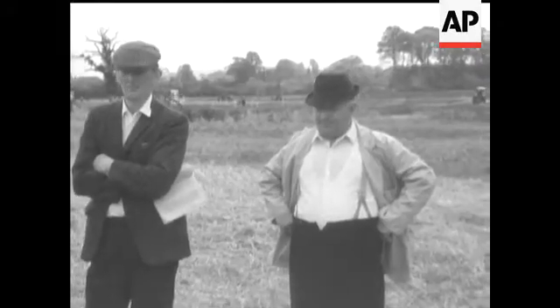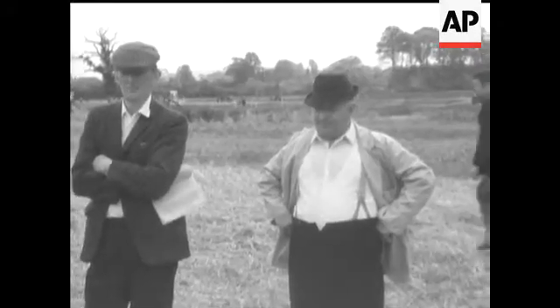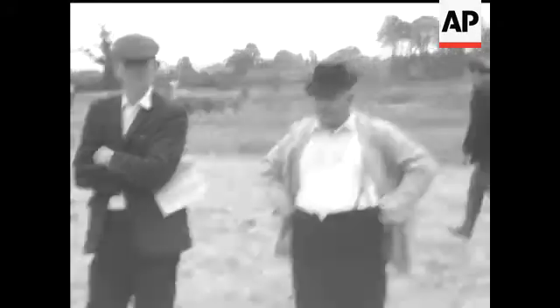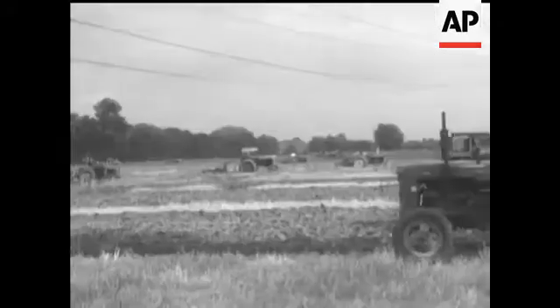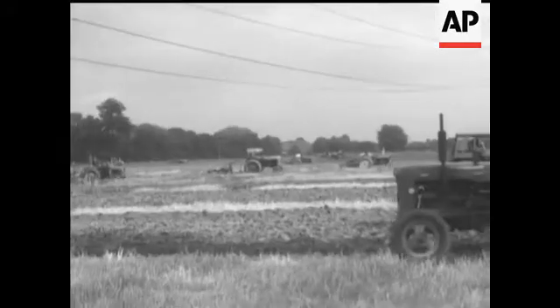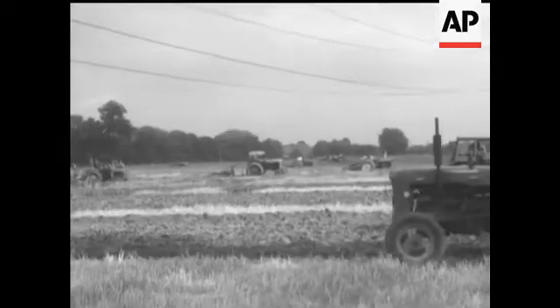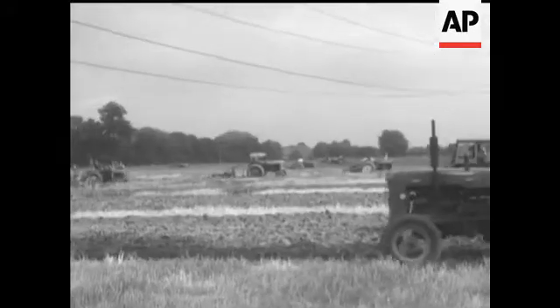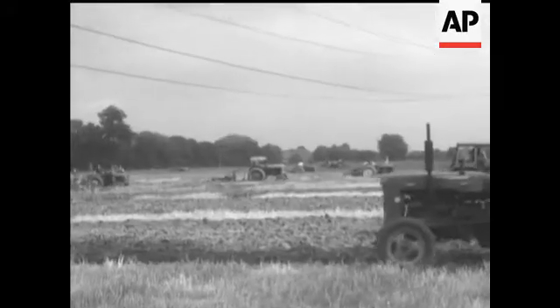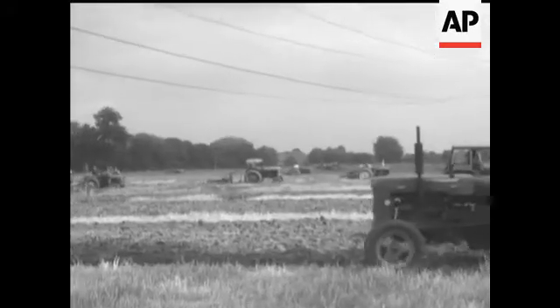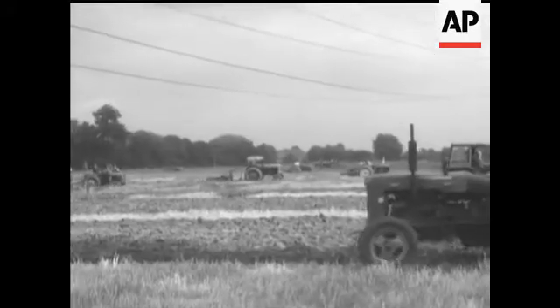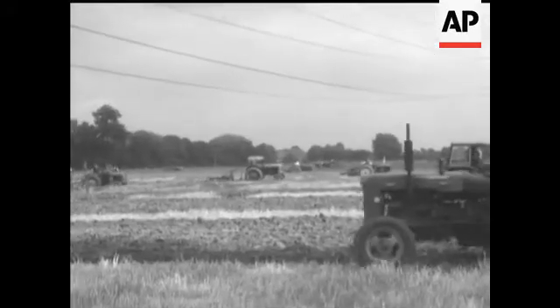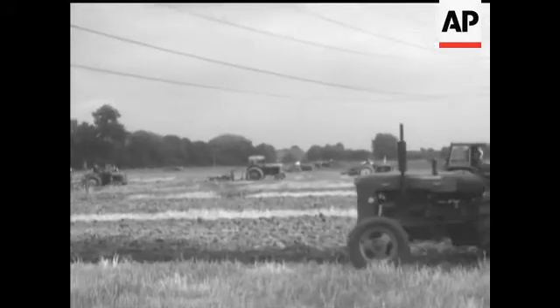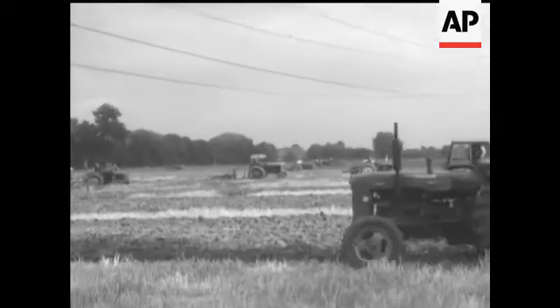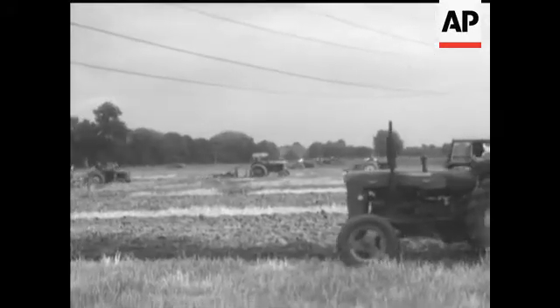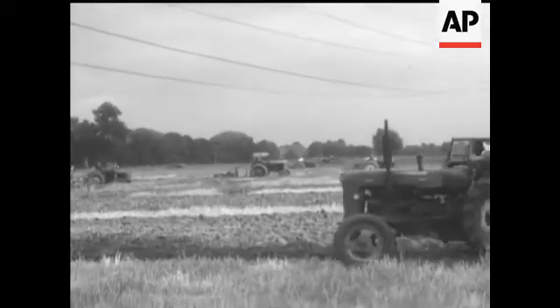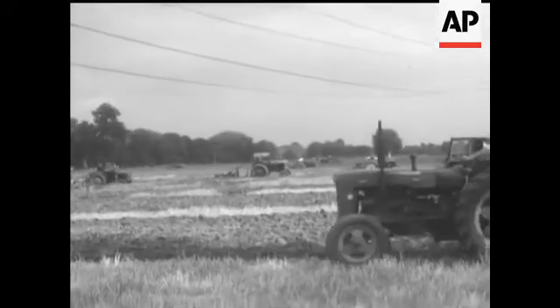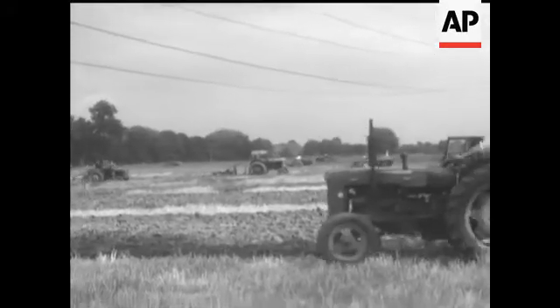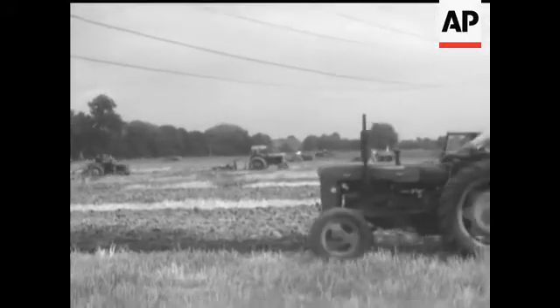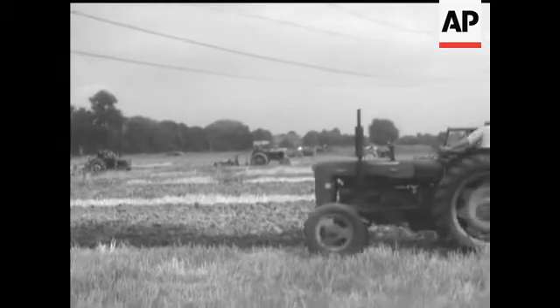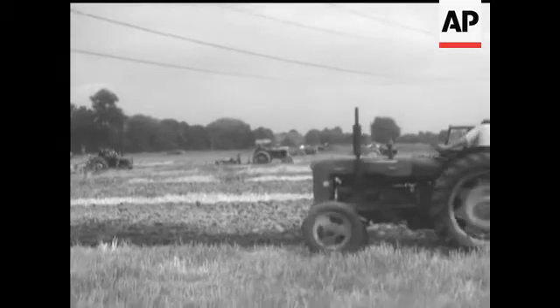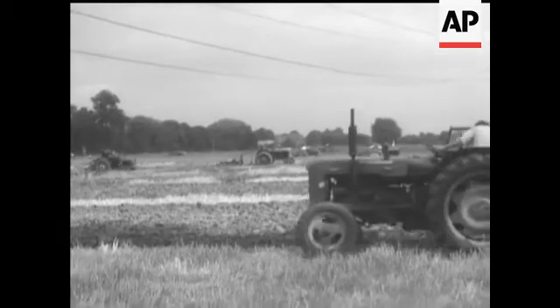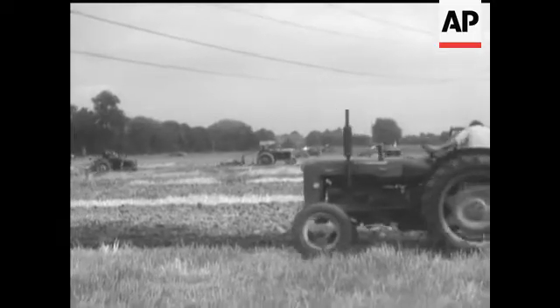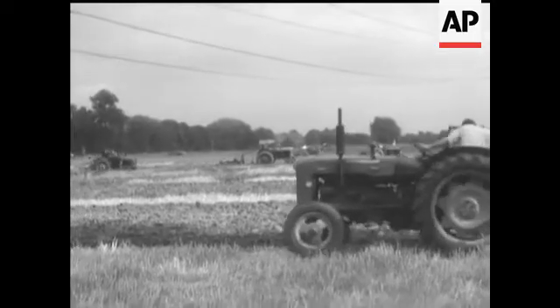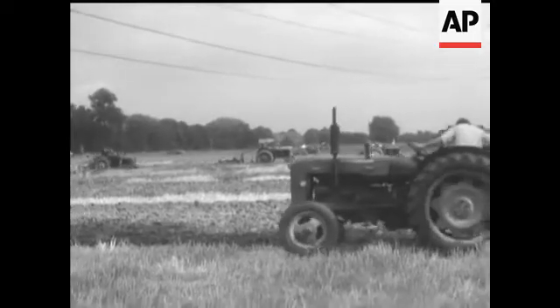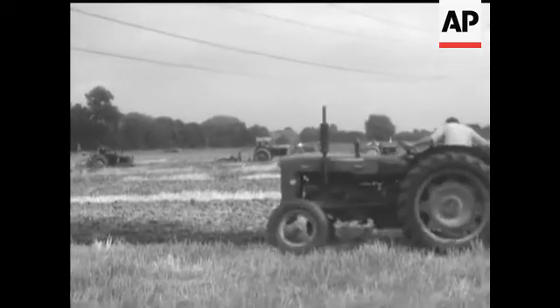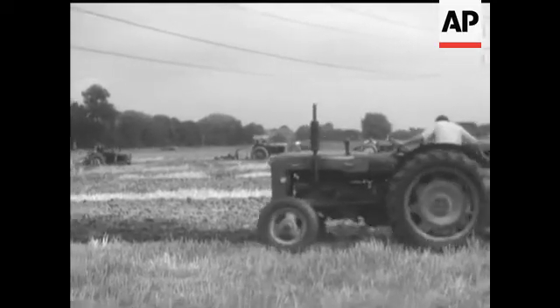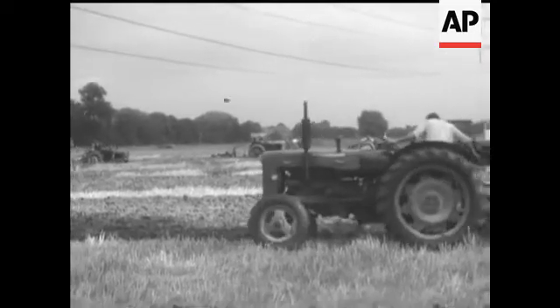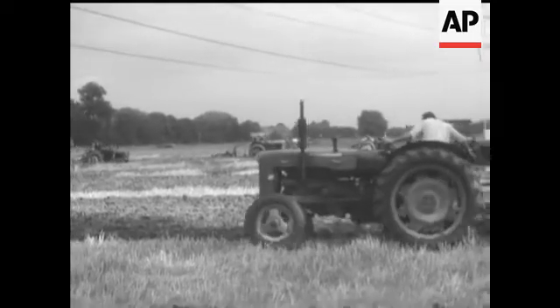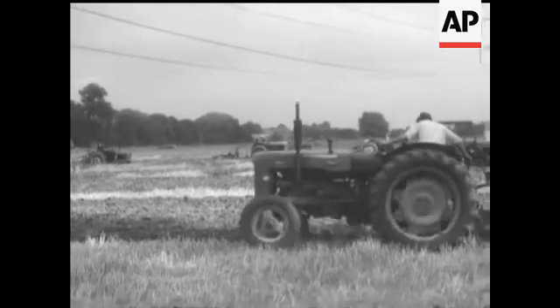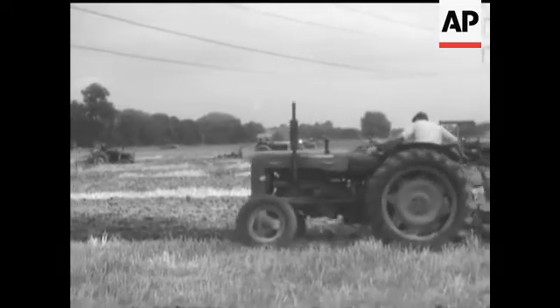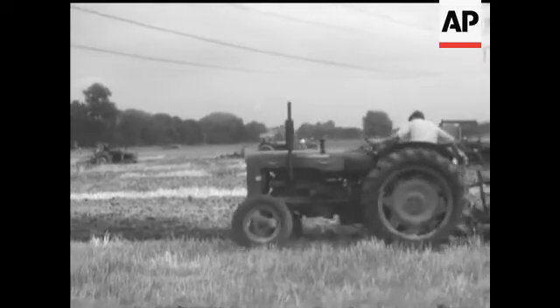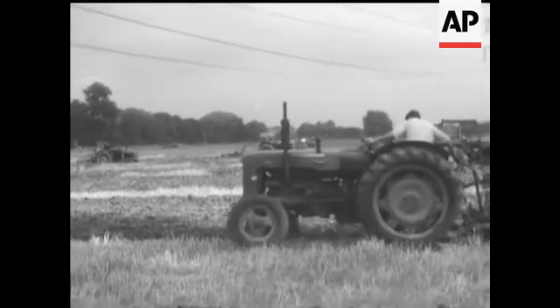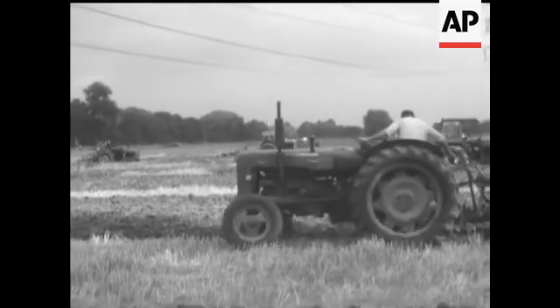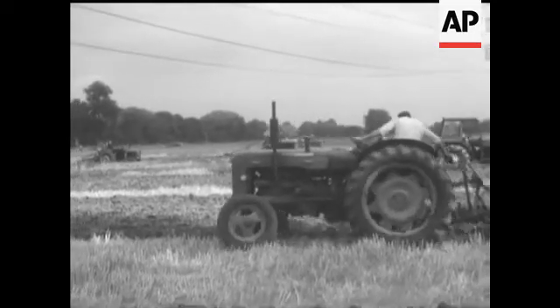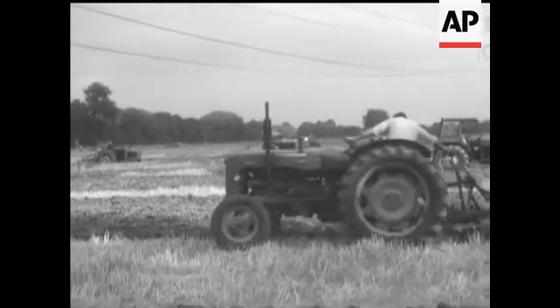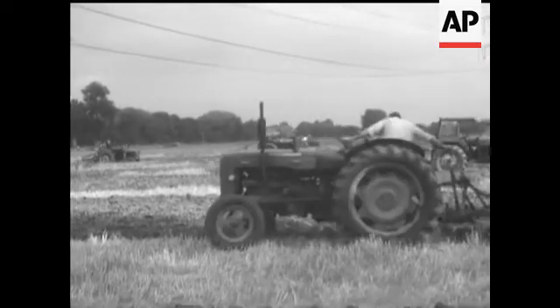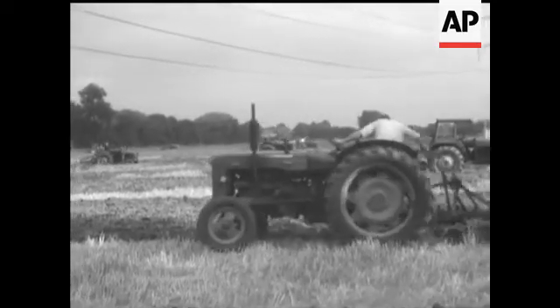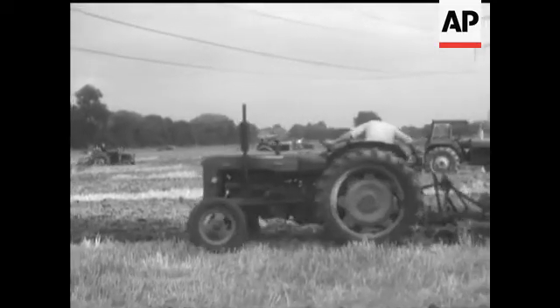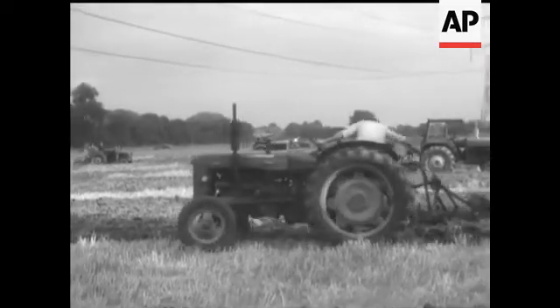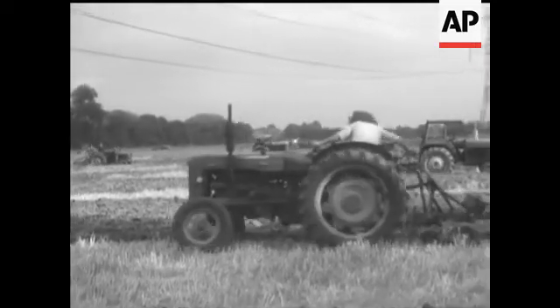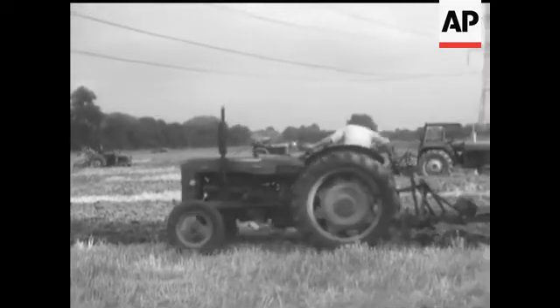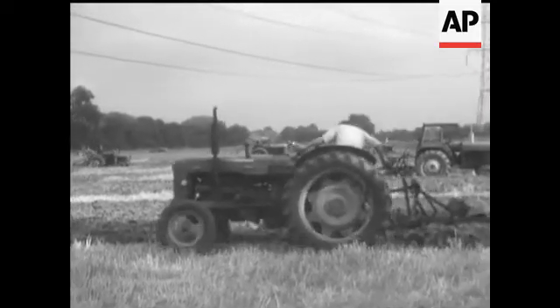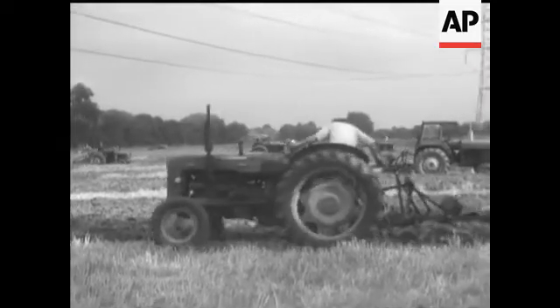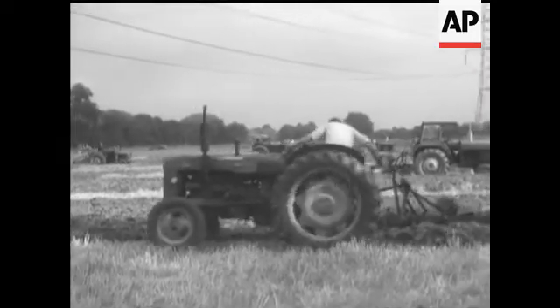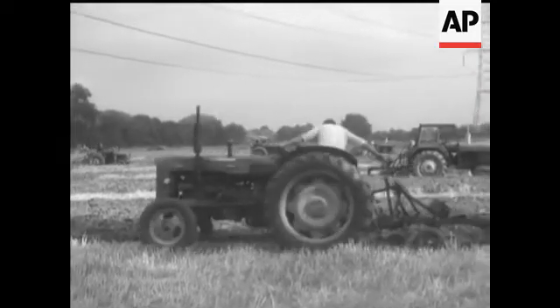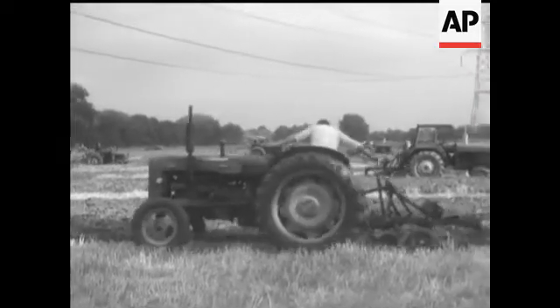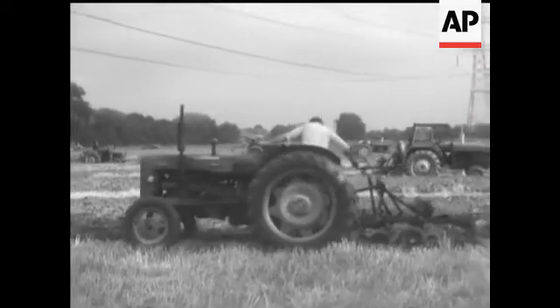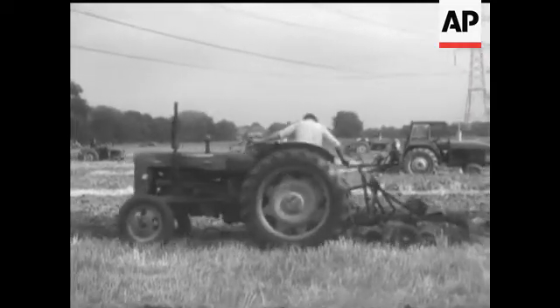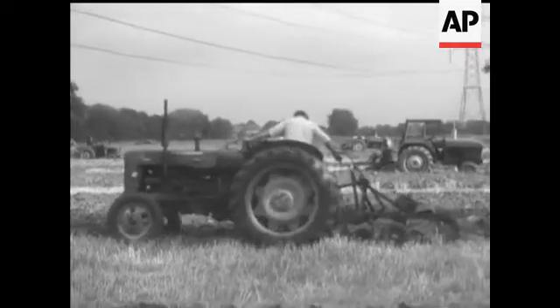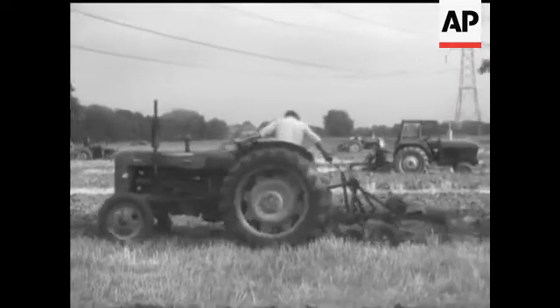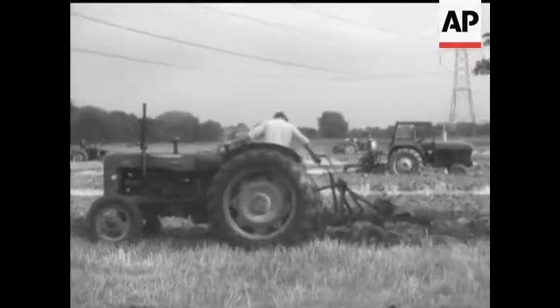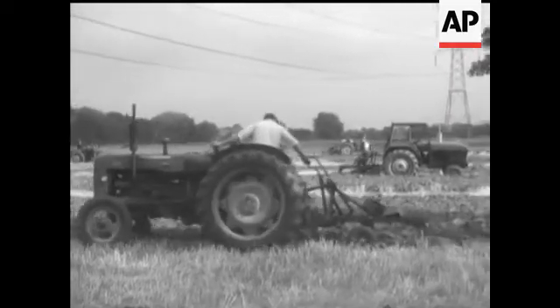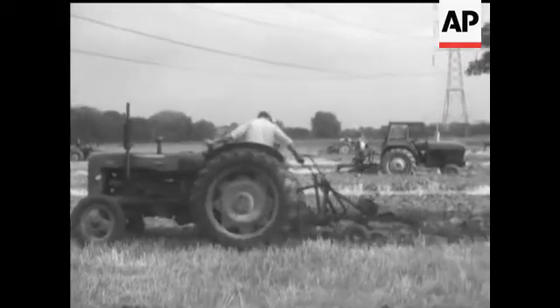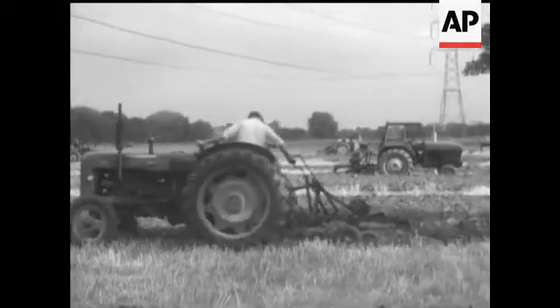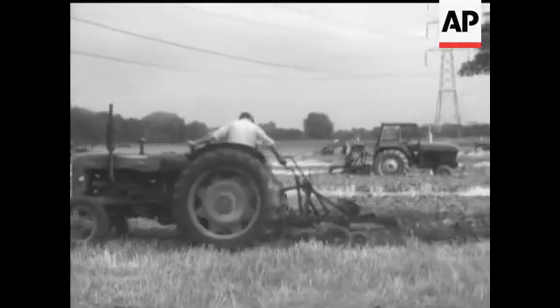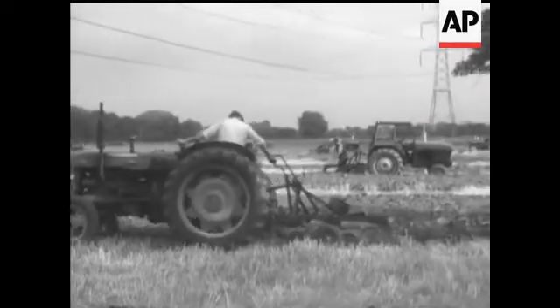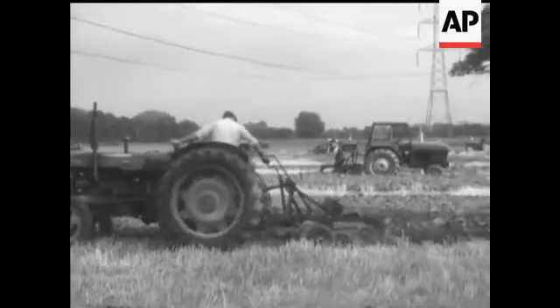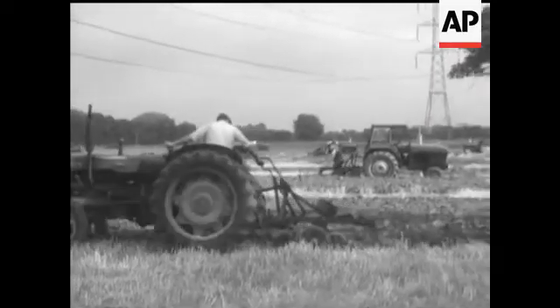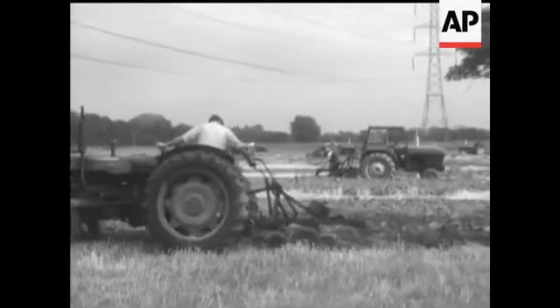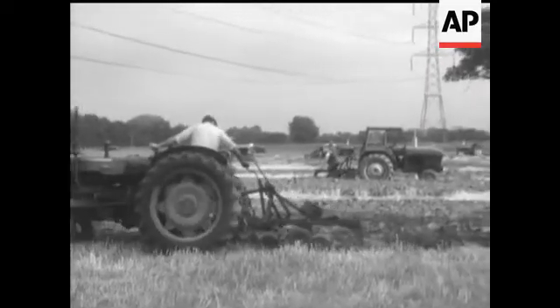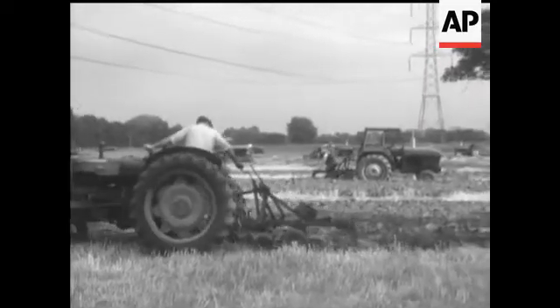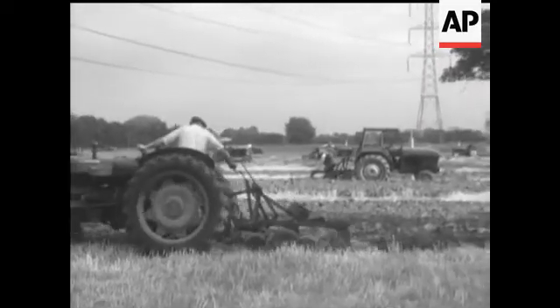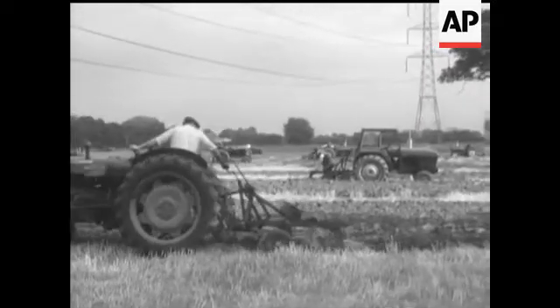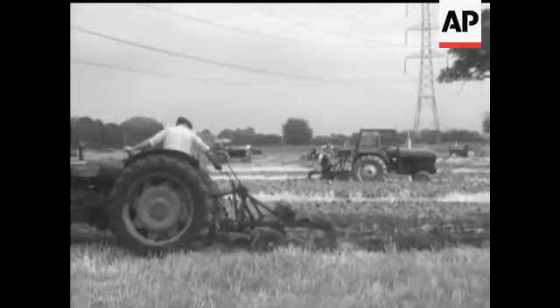Of course, the modern and most common method is tractor draw, and at this championship event, its efficiency was clearly demonstrated.